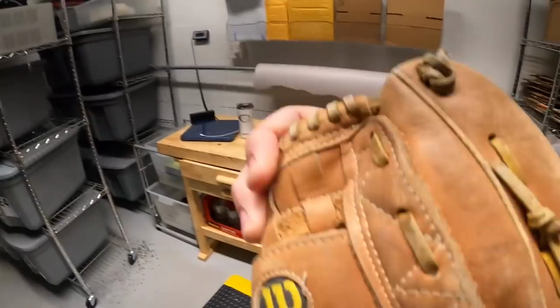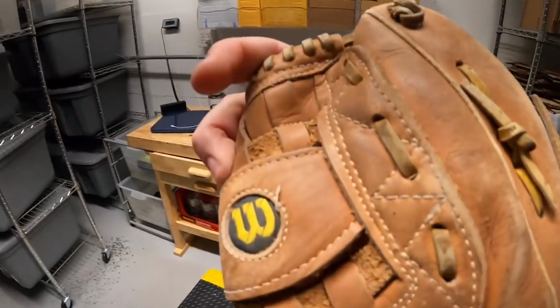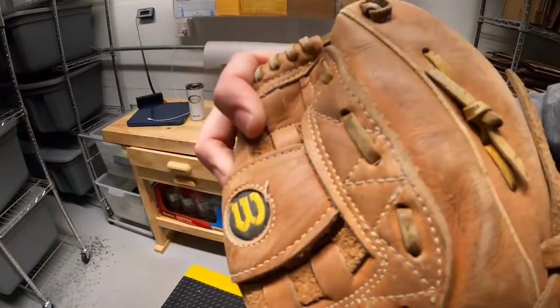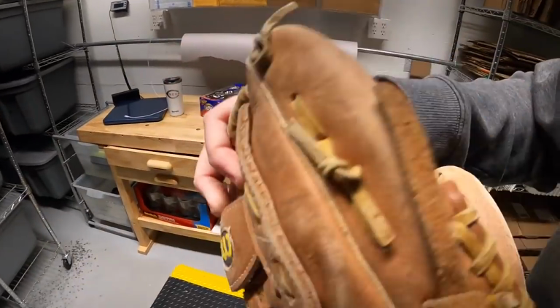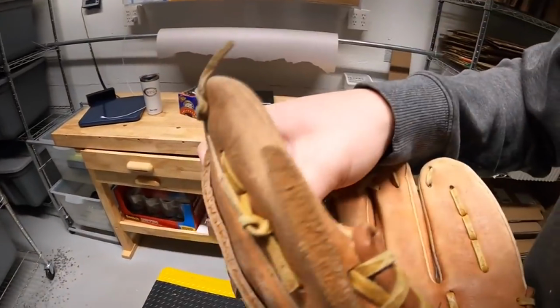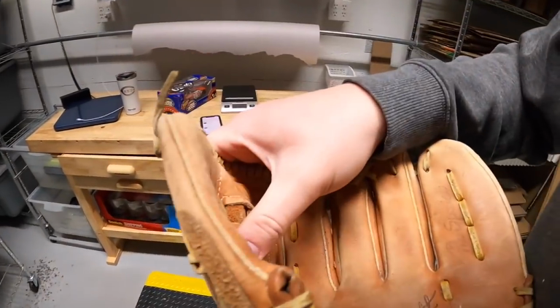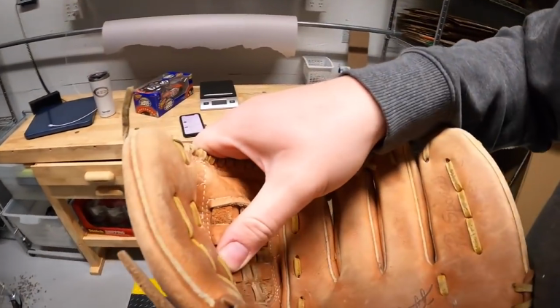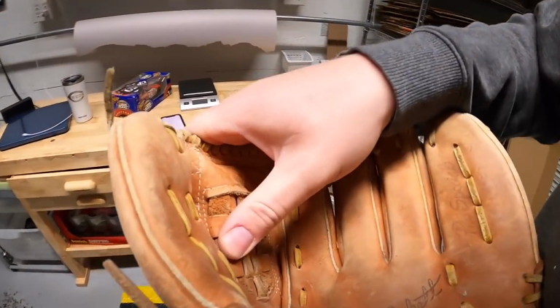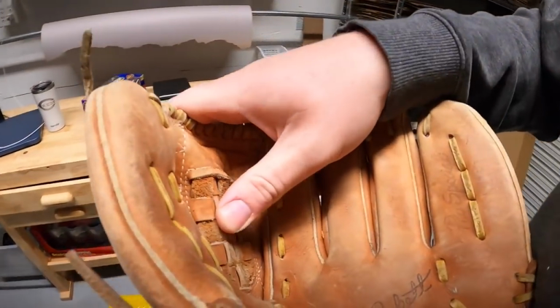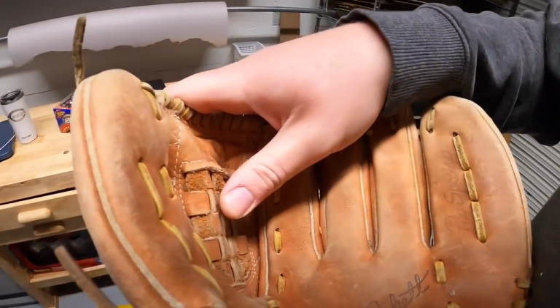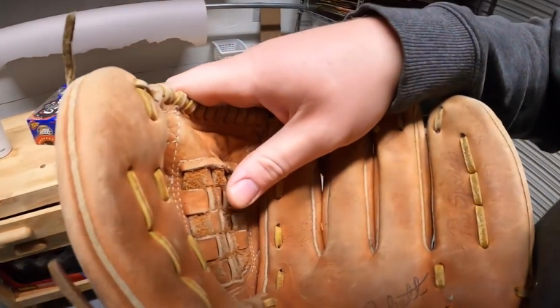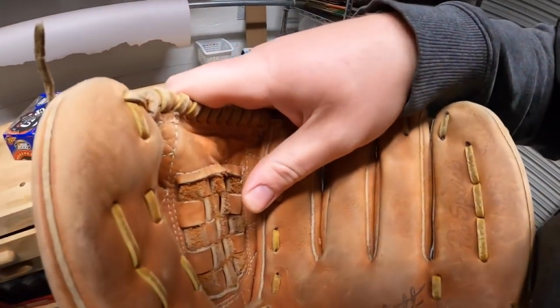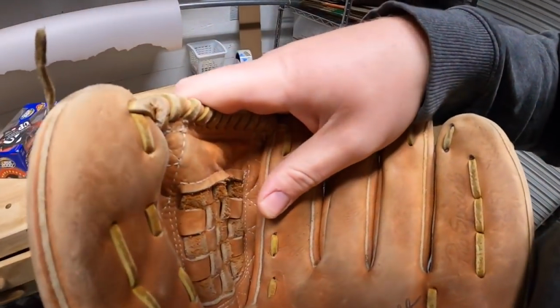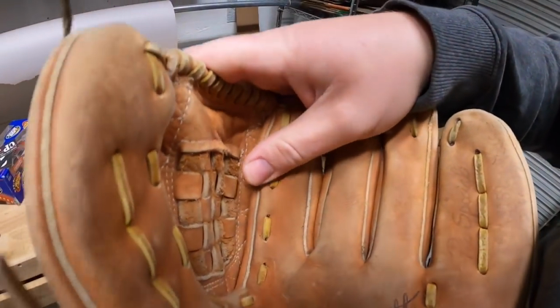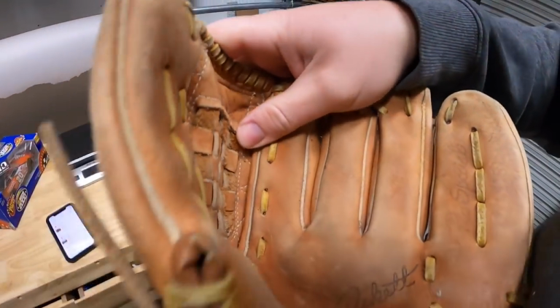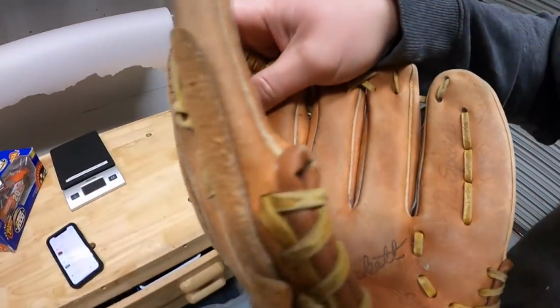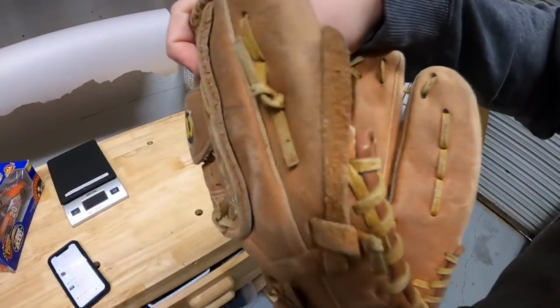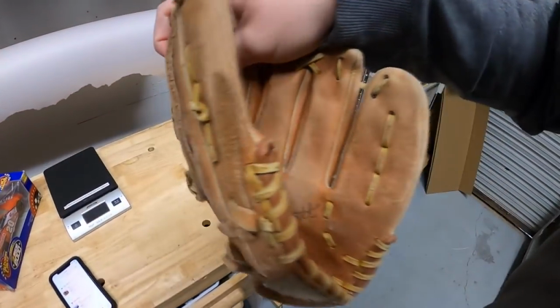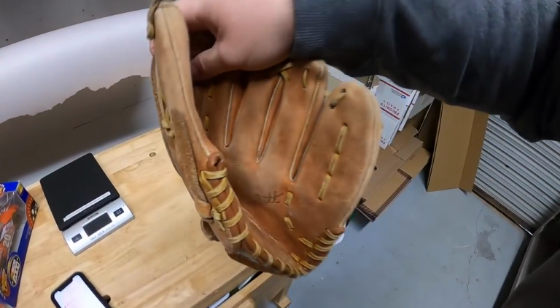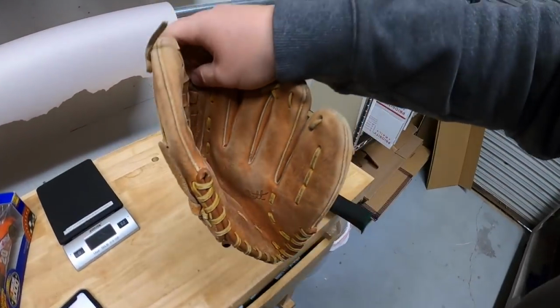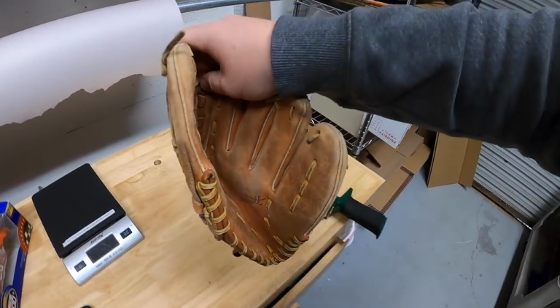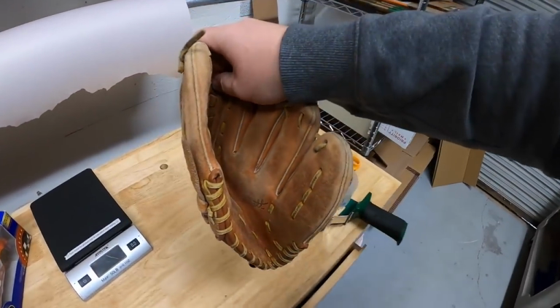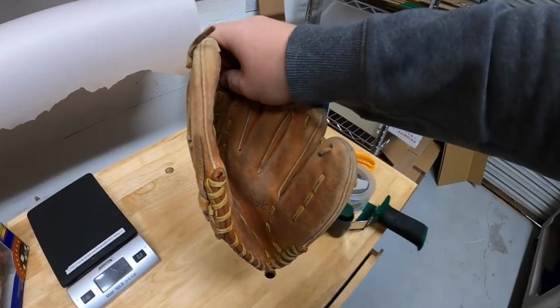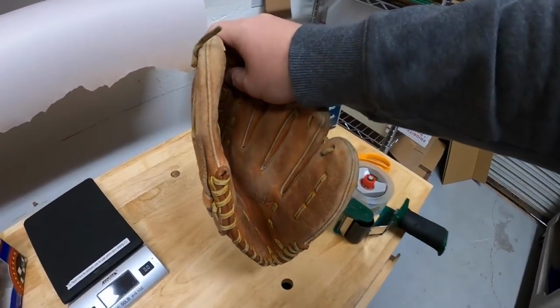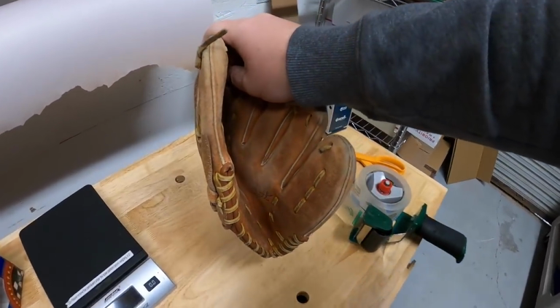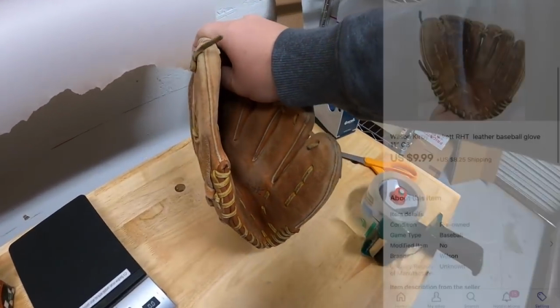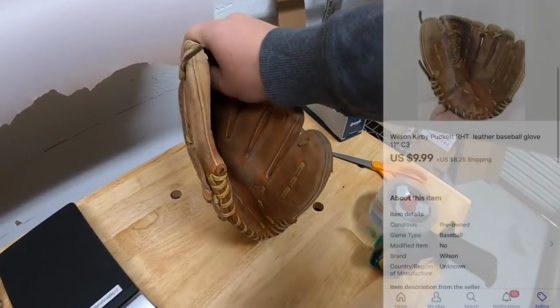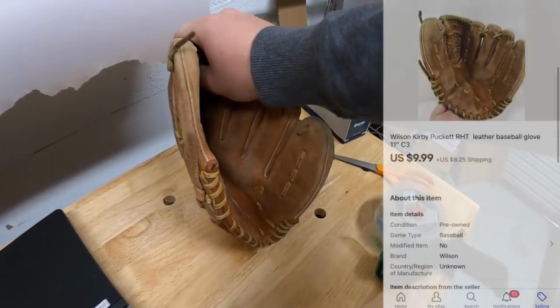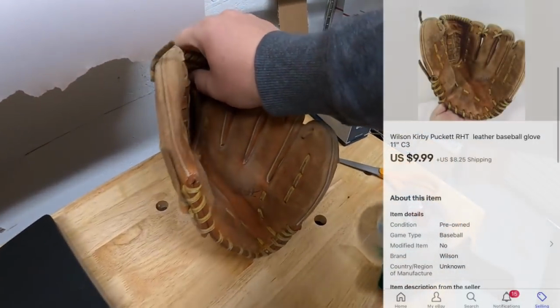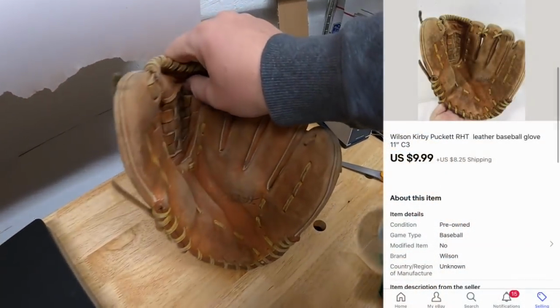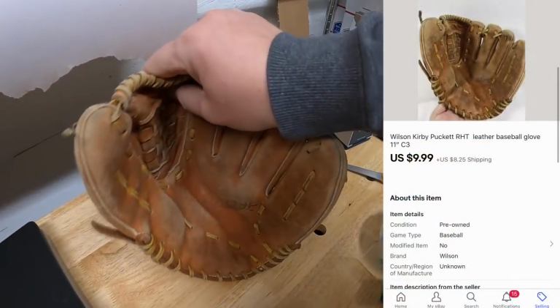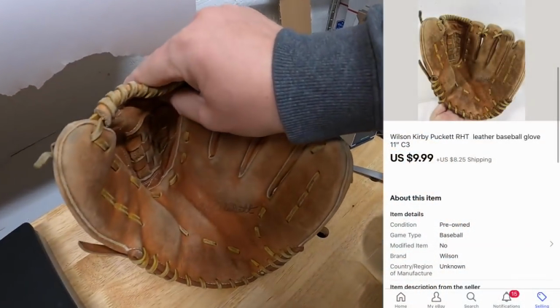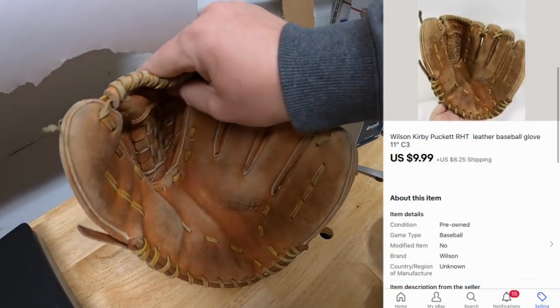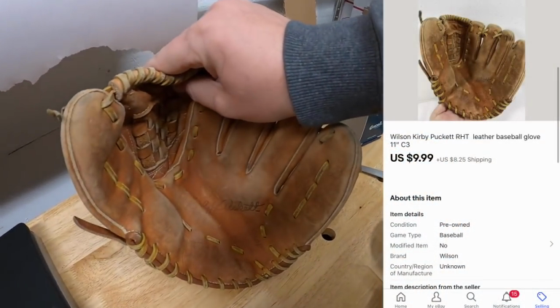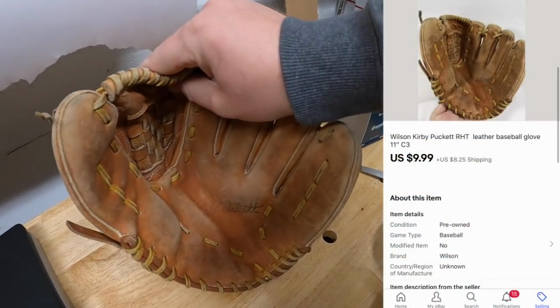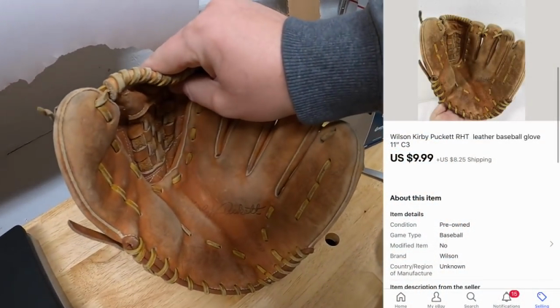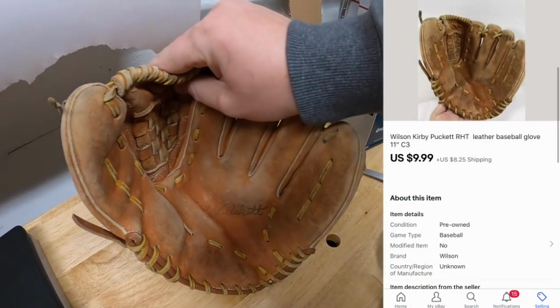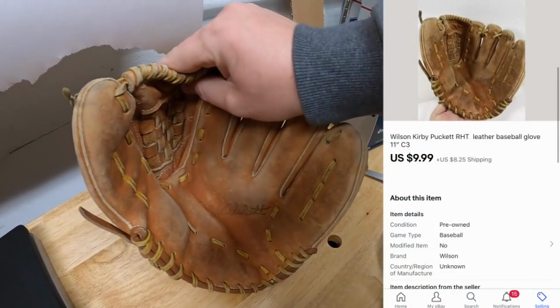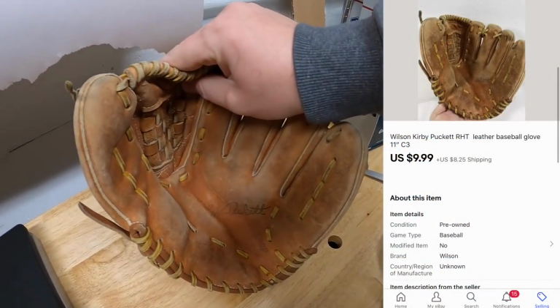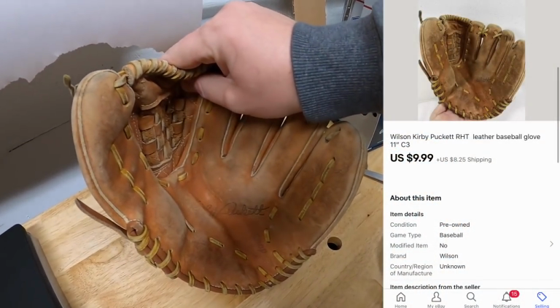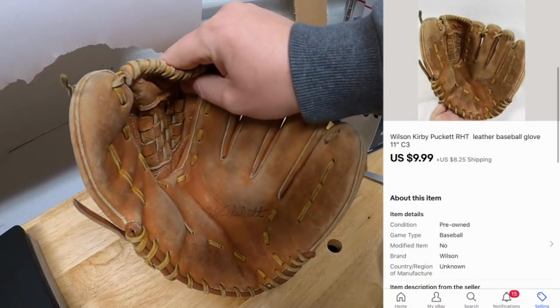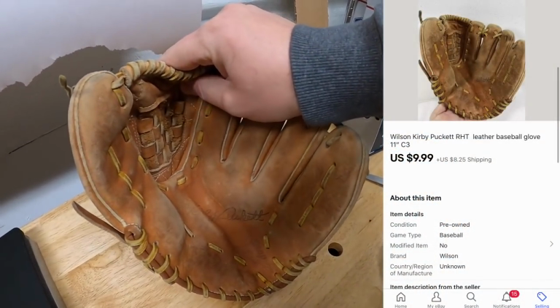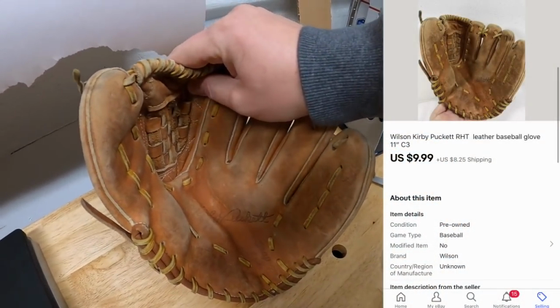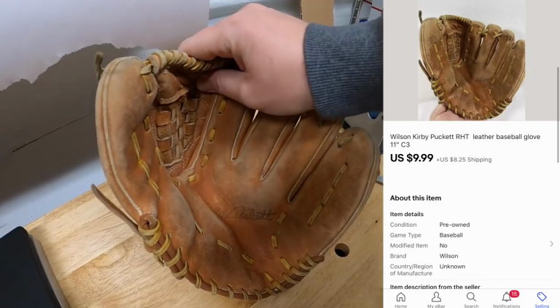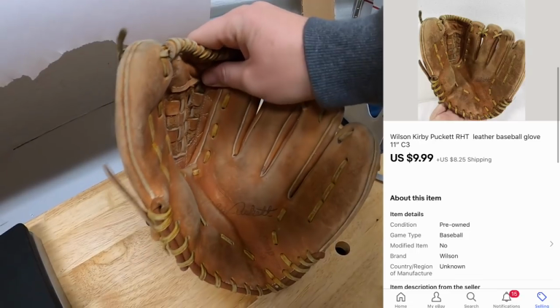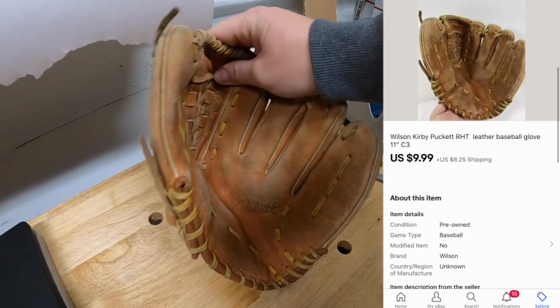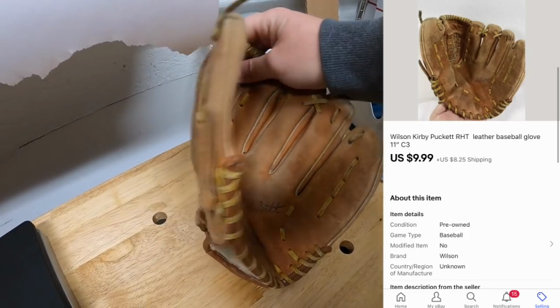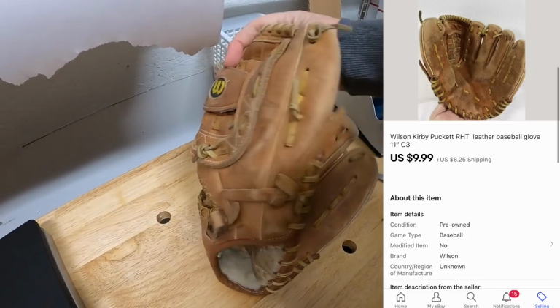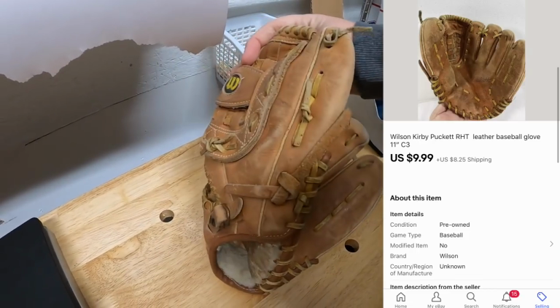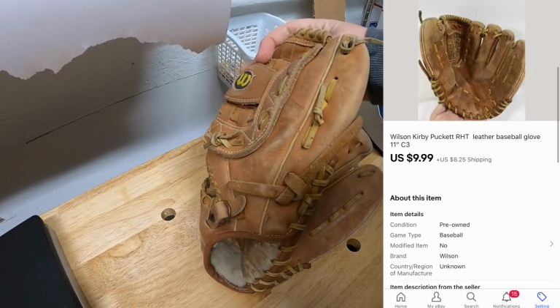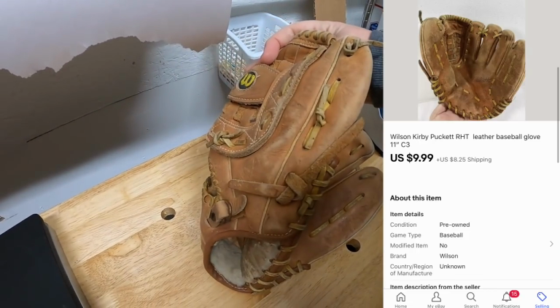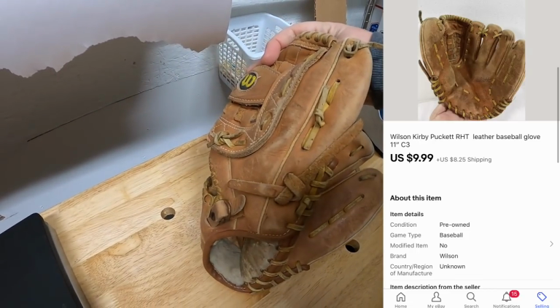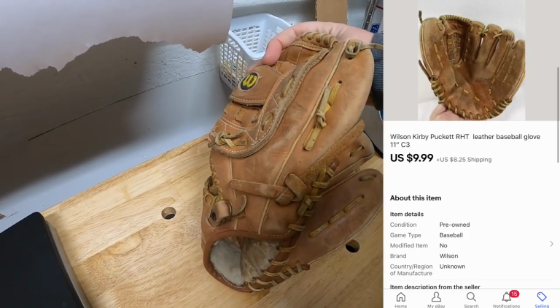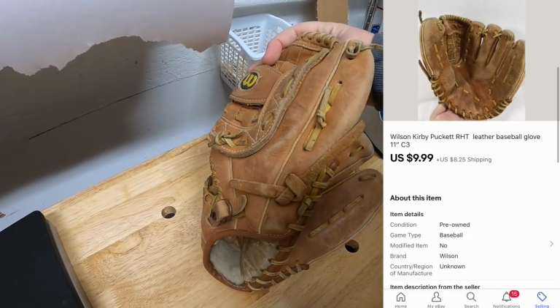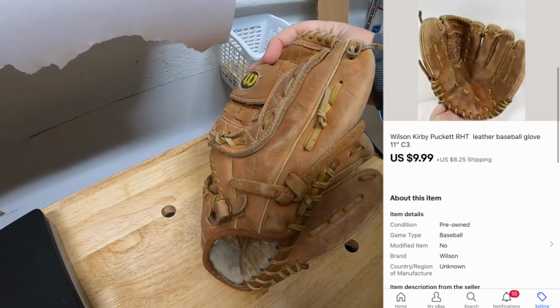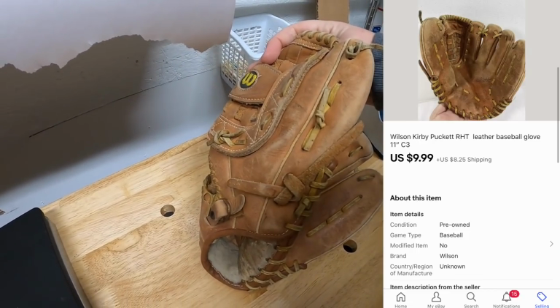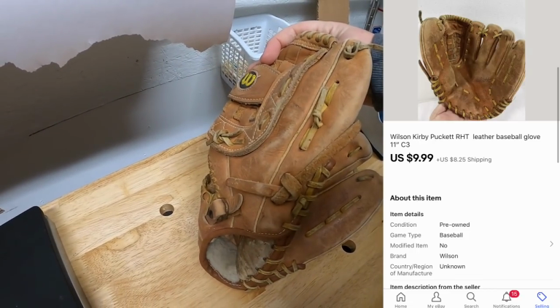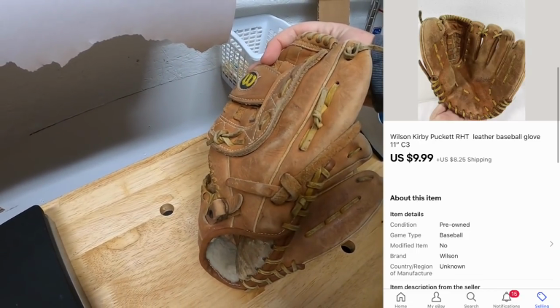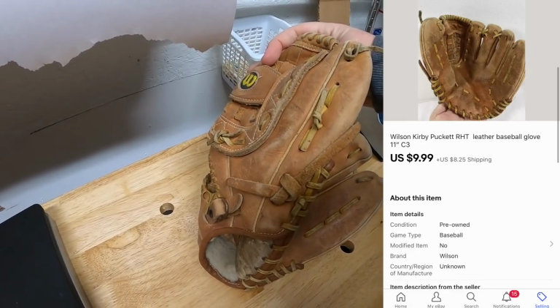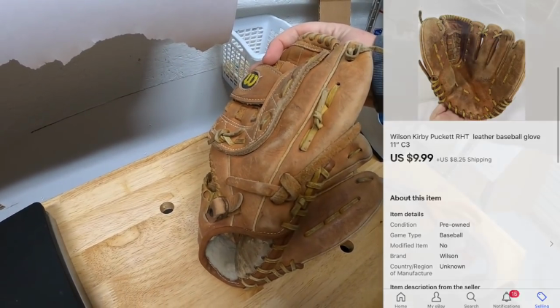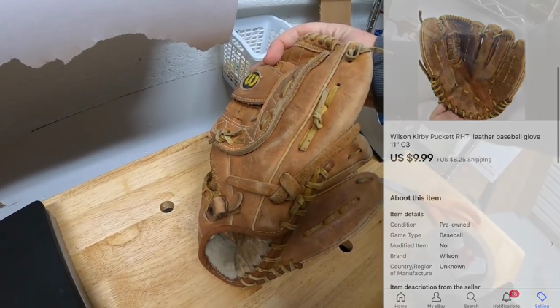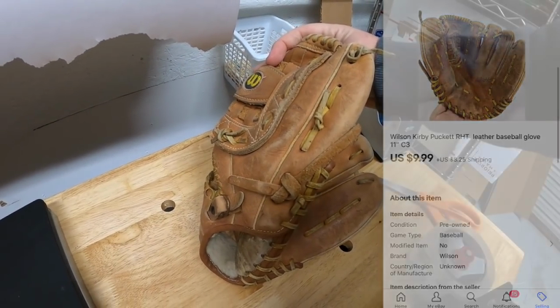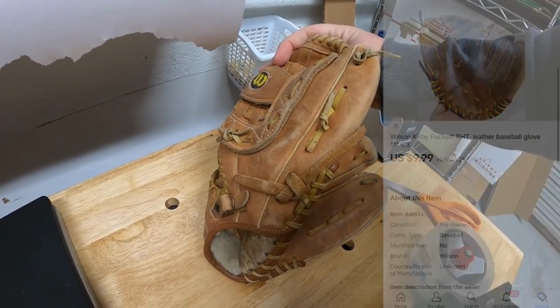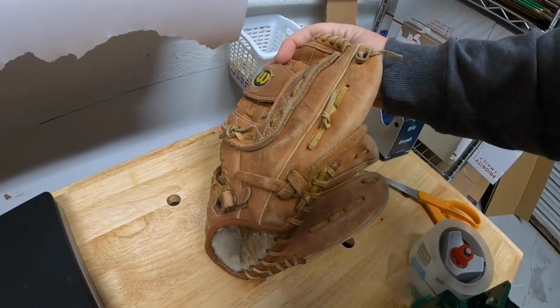Next is in C3. This is a Wilson glove — the Kirby Puckett model. R.I.P. Kirby. This sold for $9.99 plus shipping.